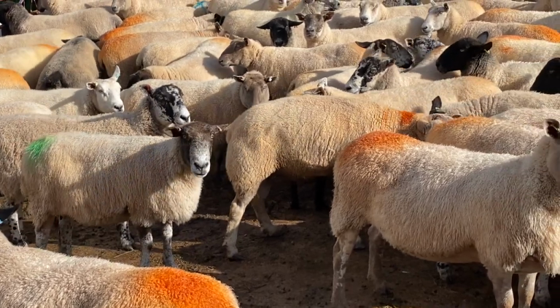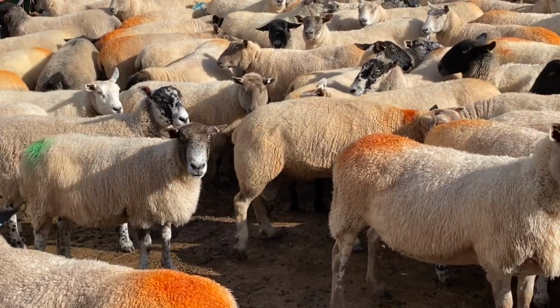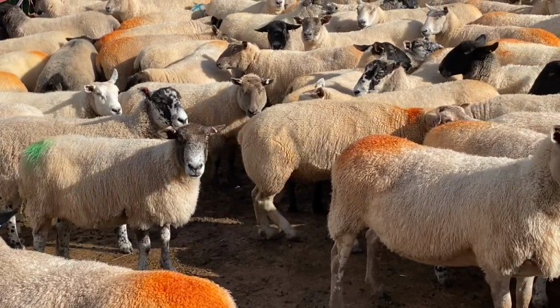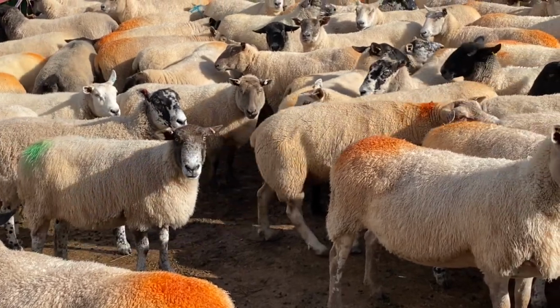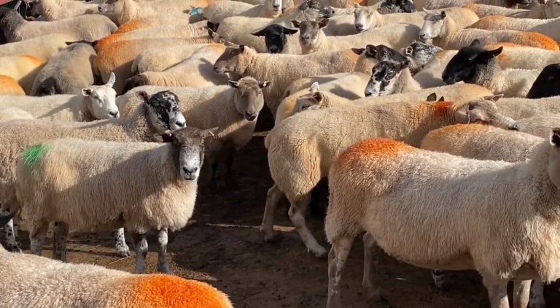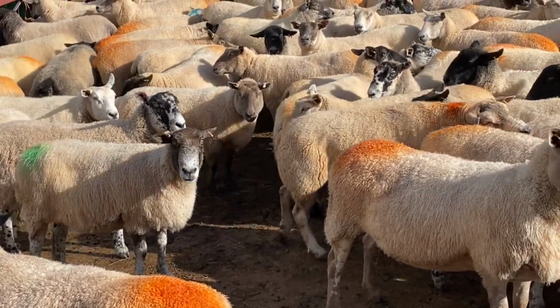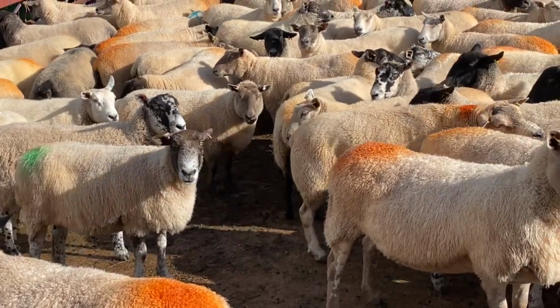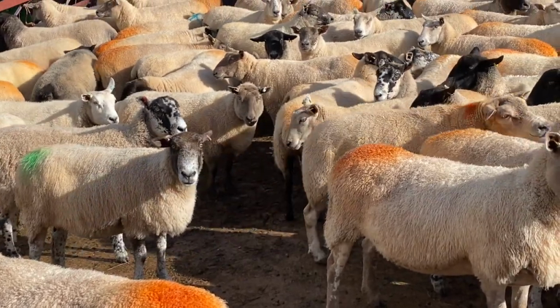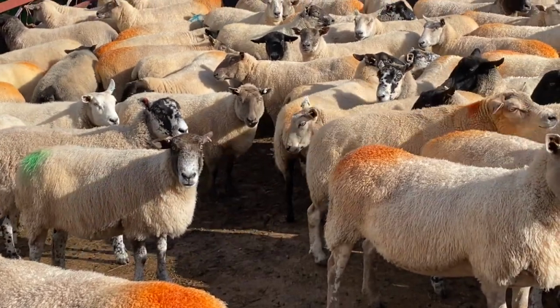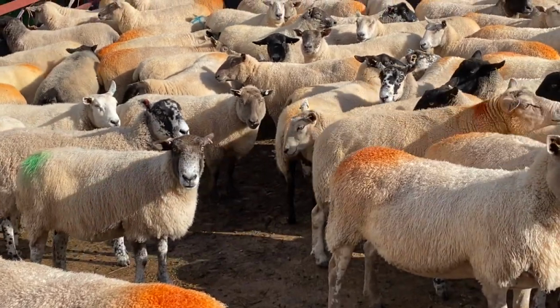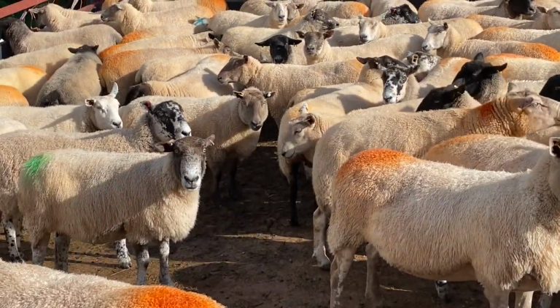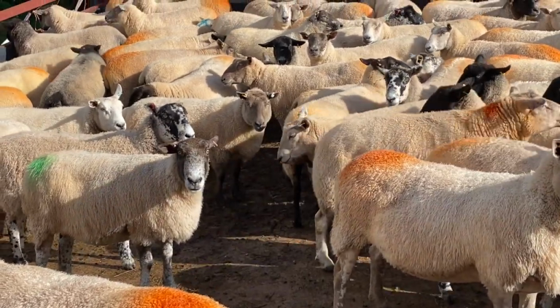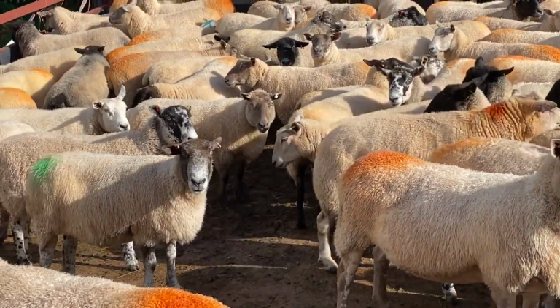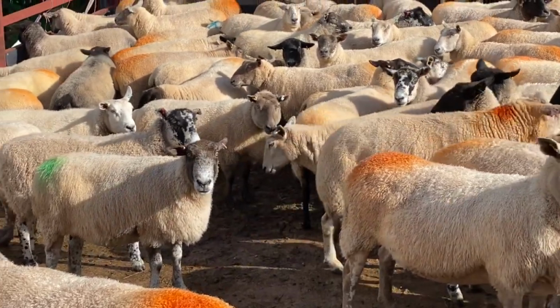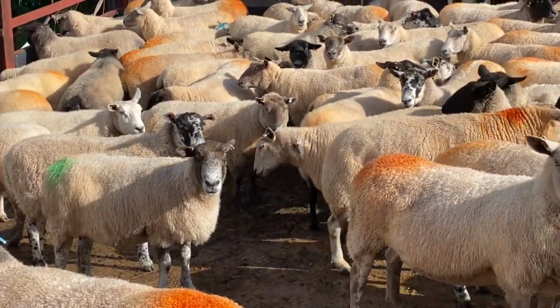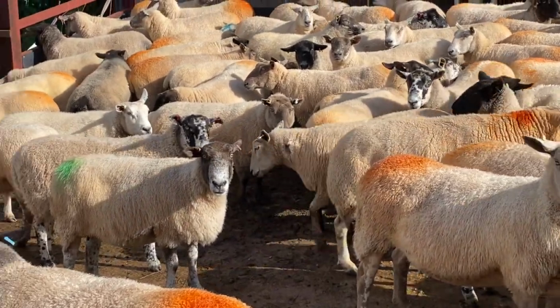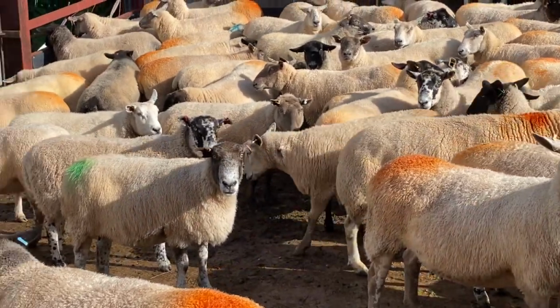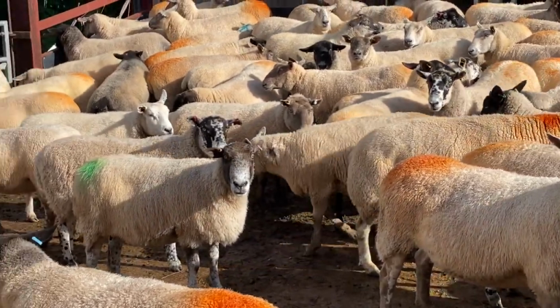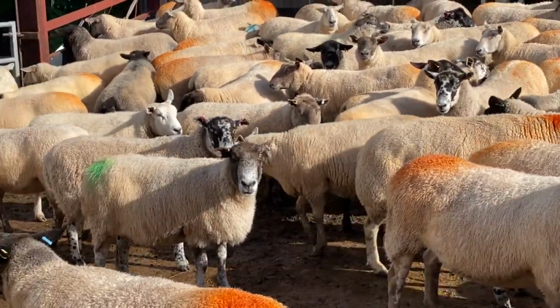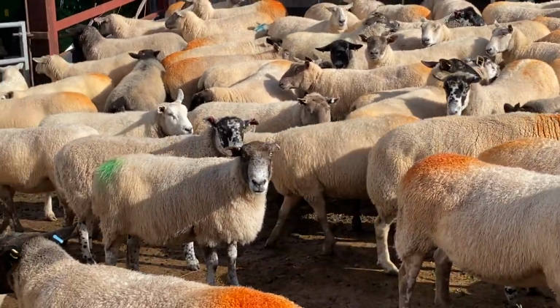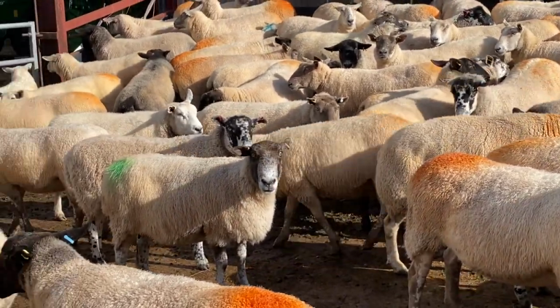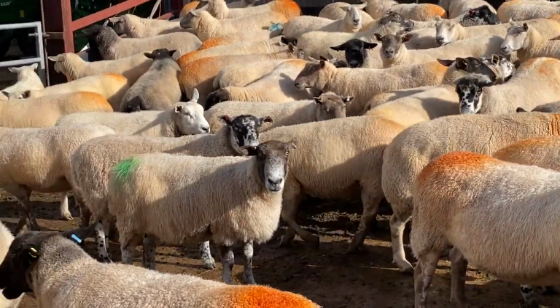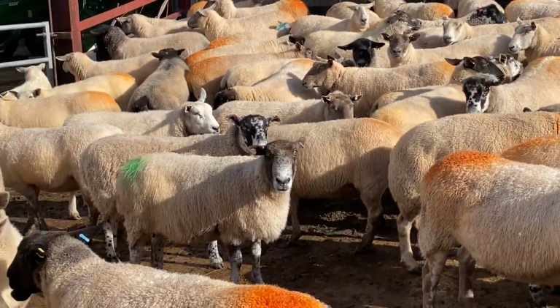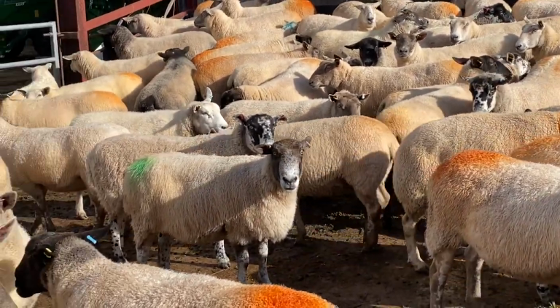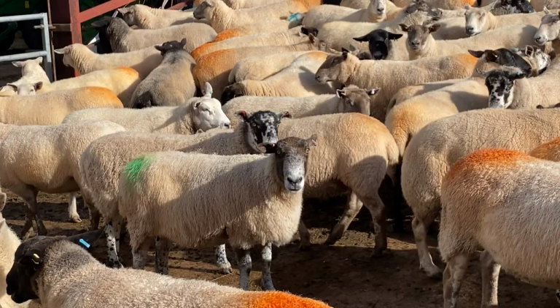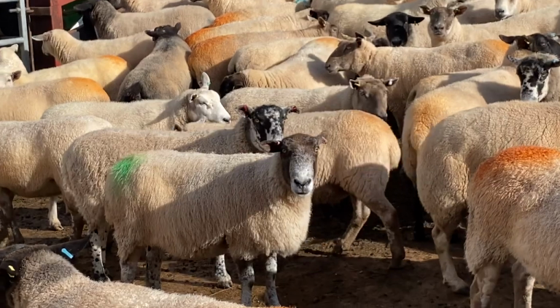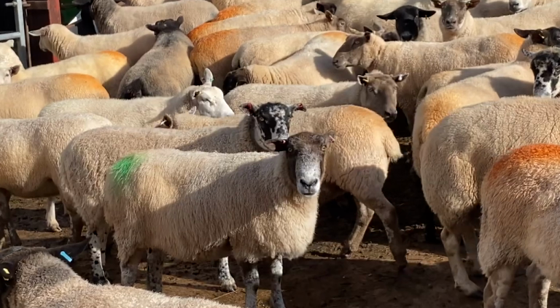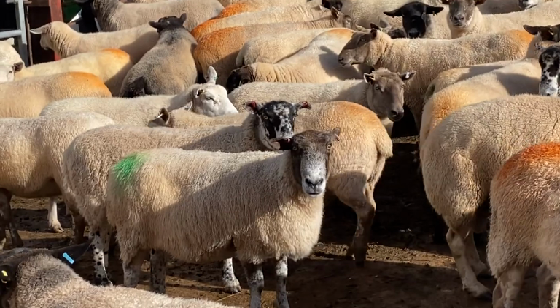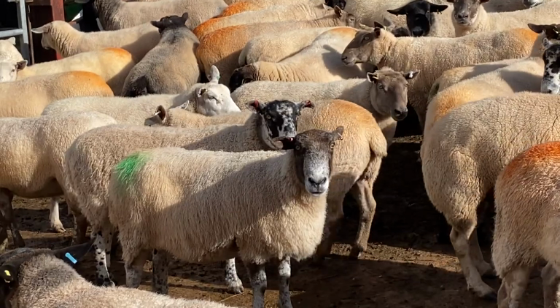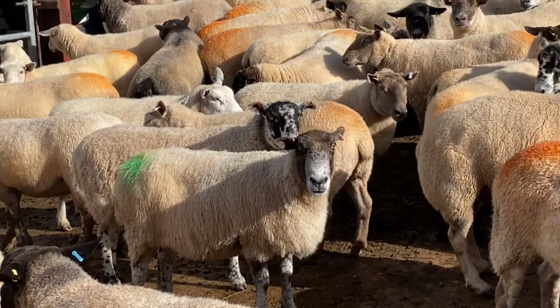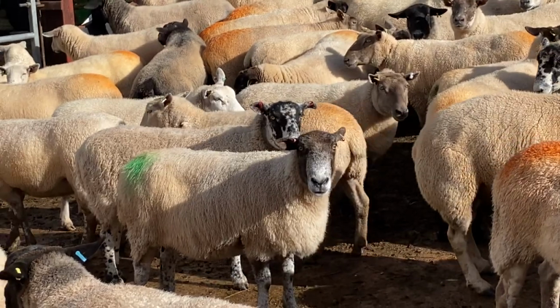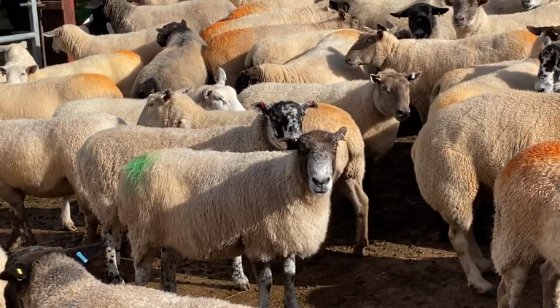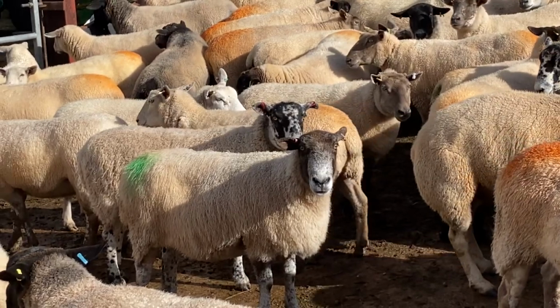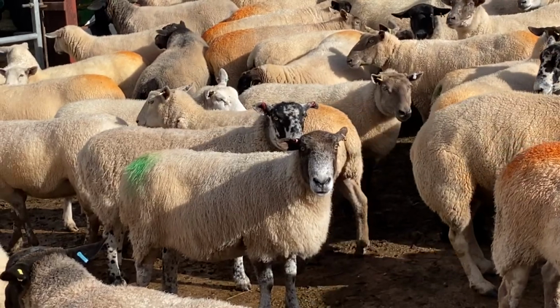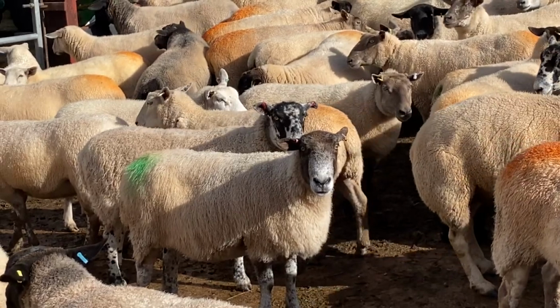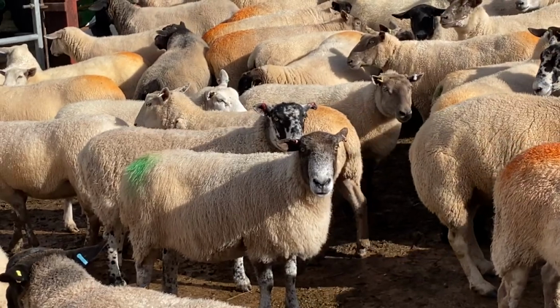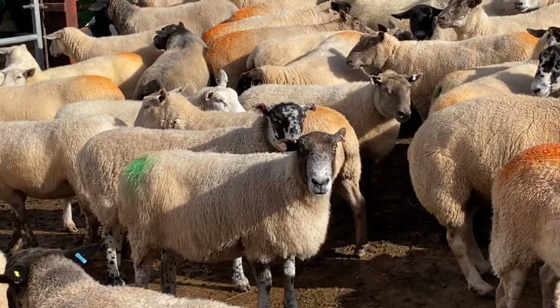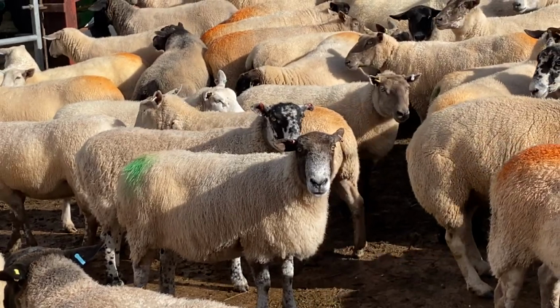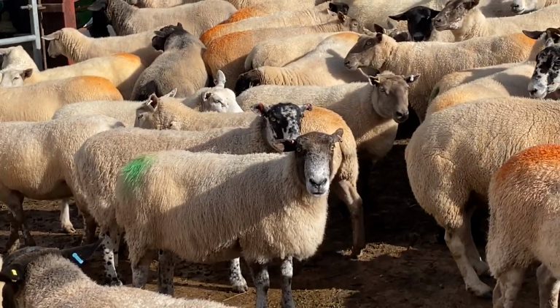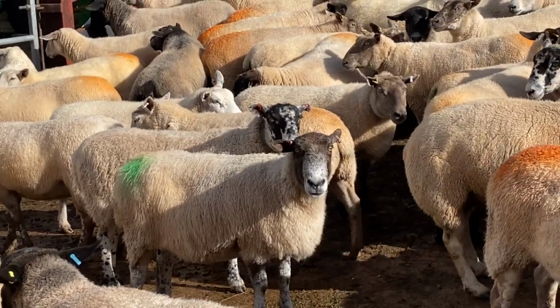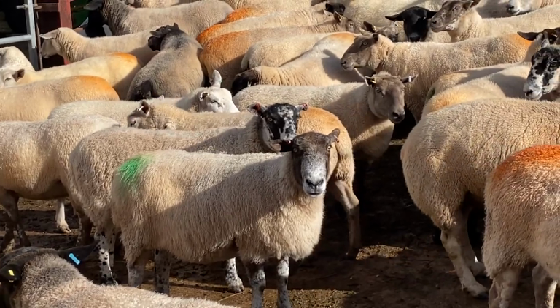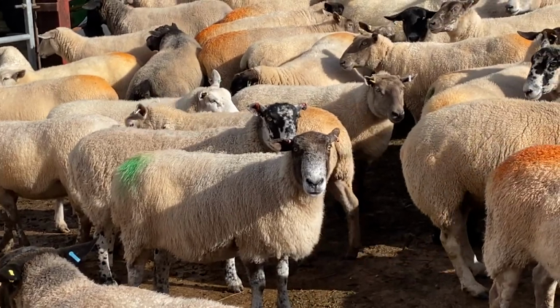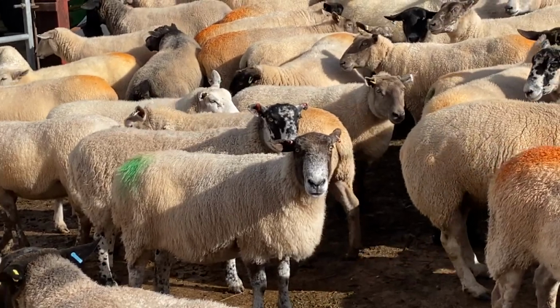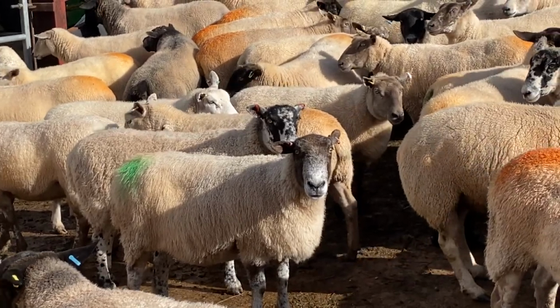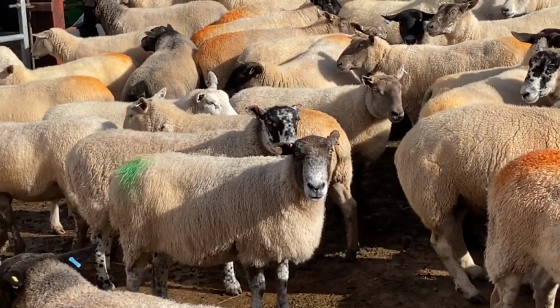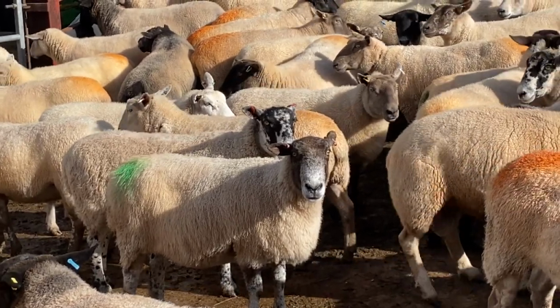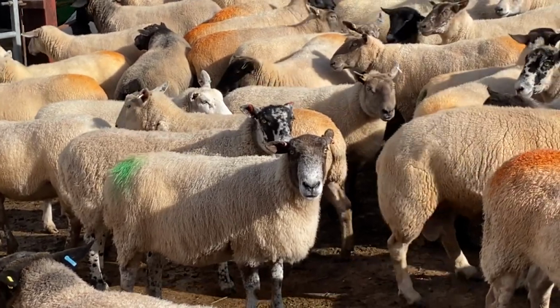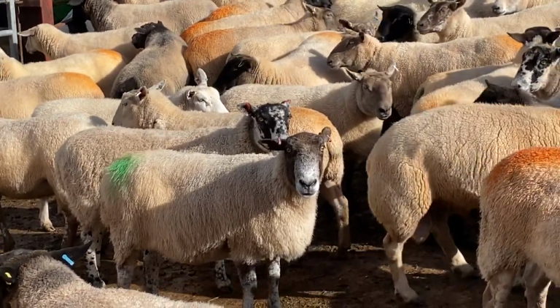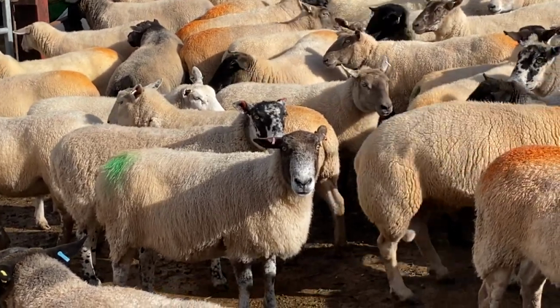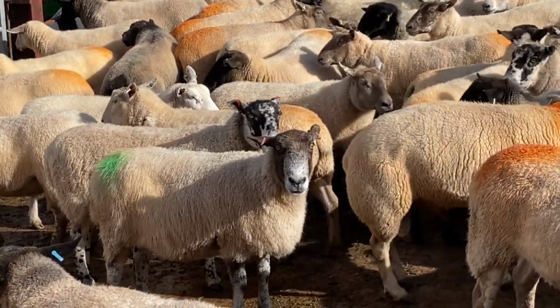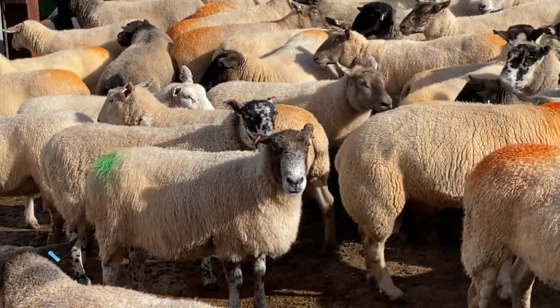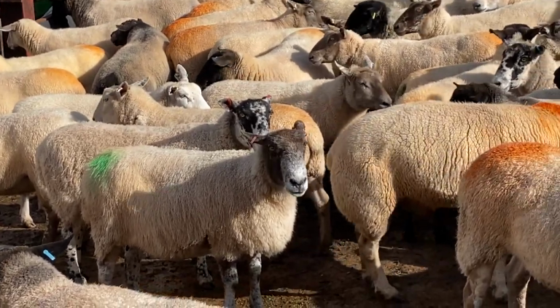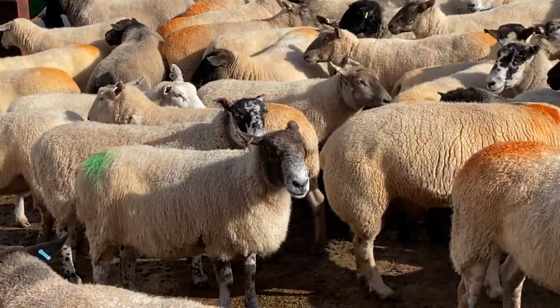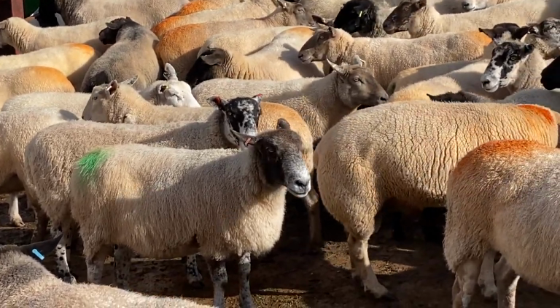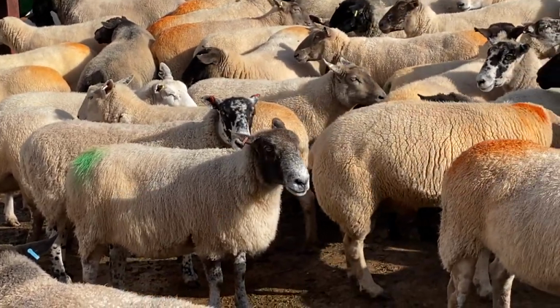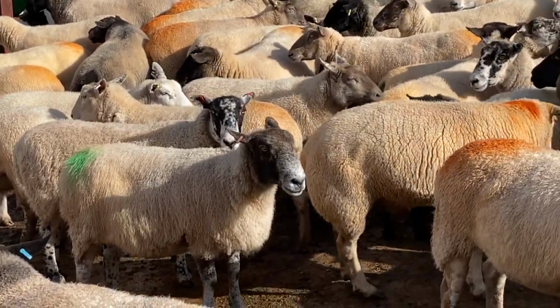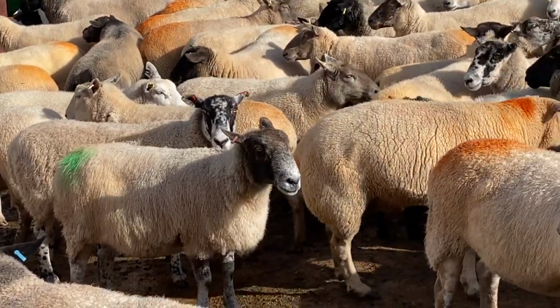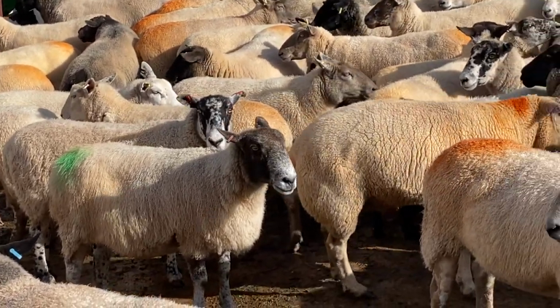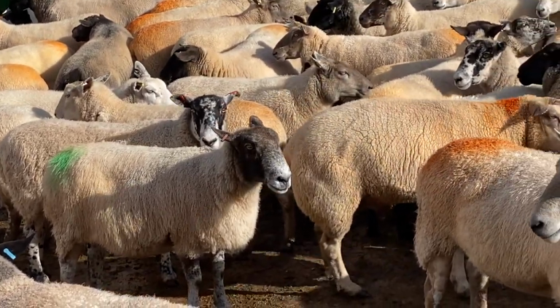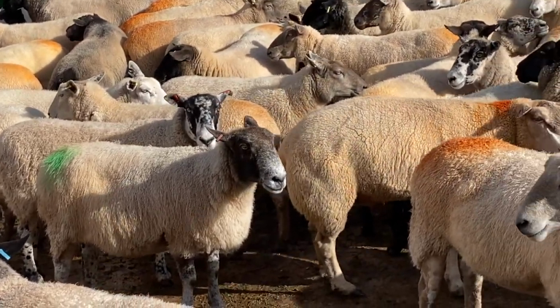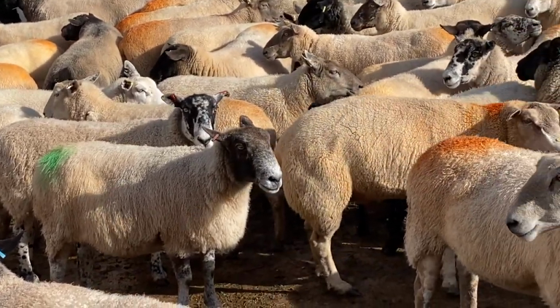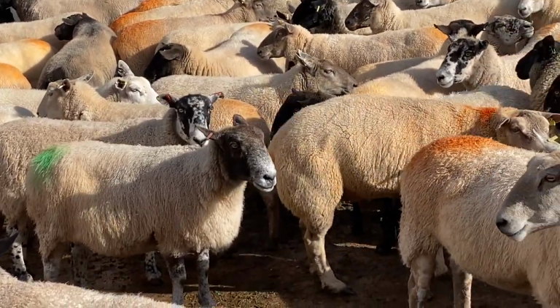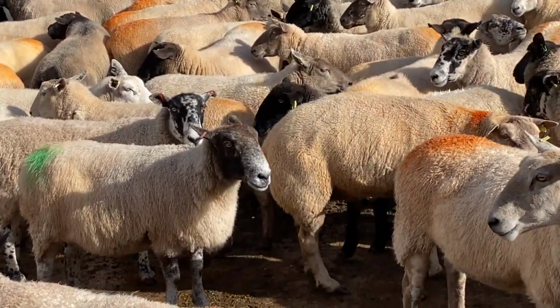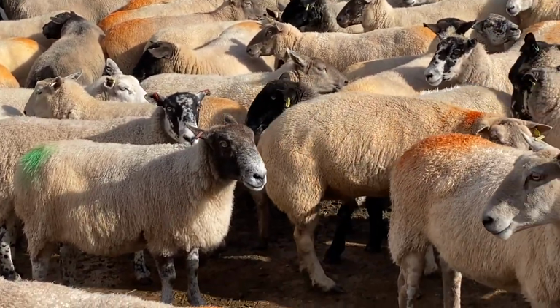What will happen usually with the old ewes like Bear is she'll just follow the rams around until it's the right time for her to be mated with.